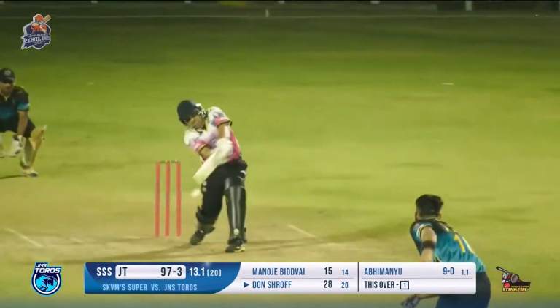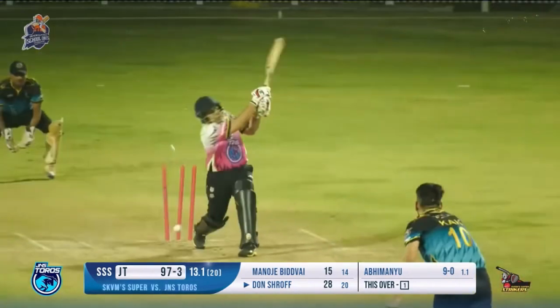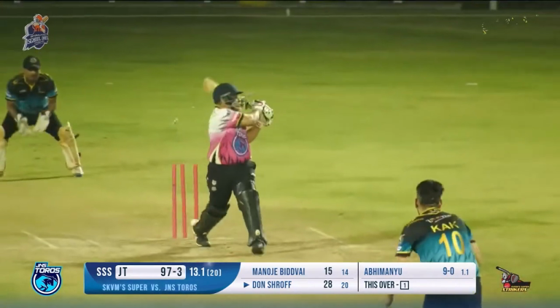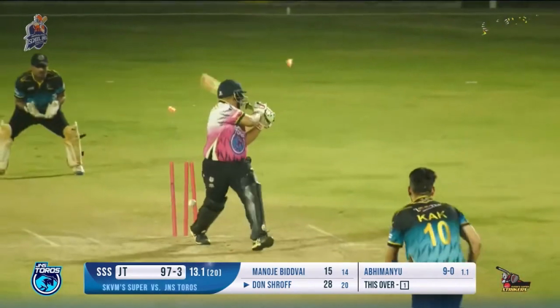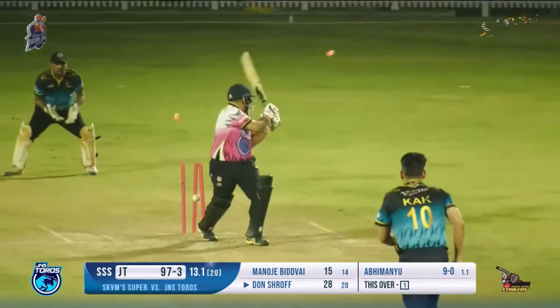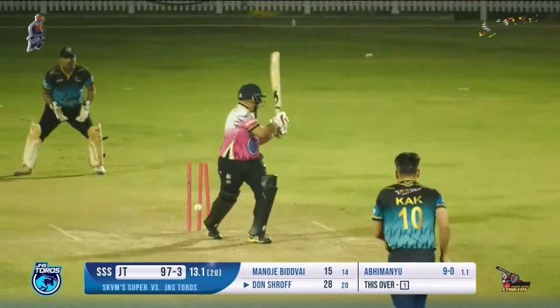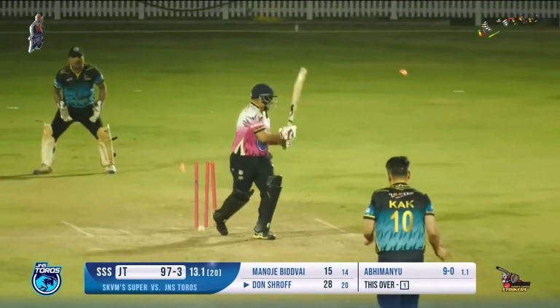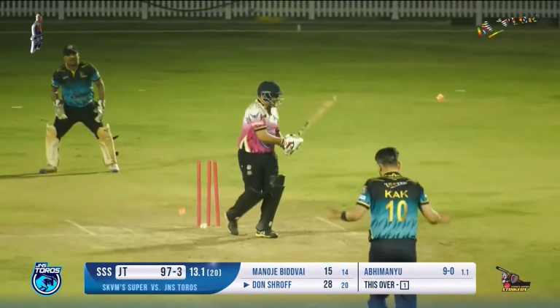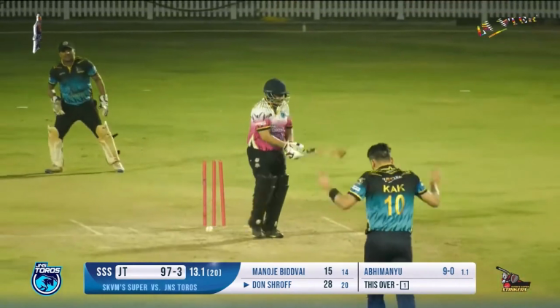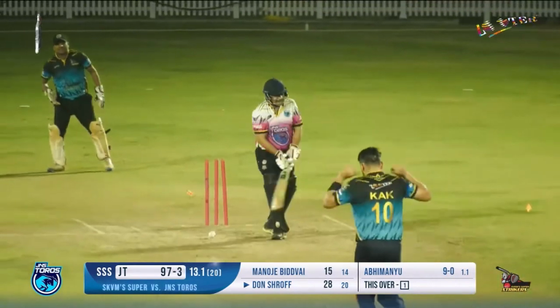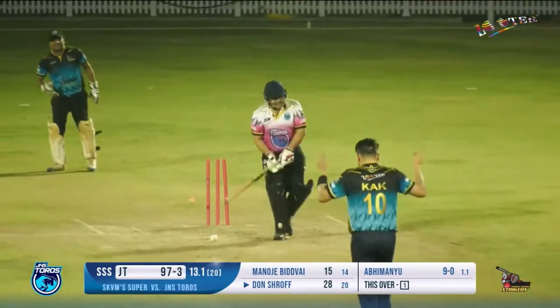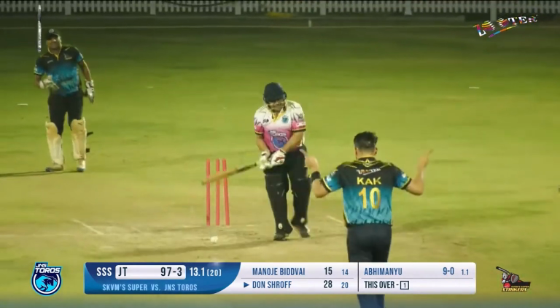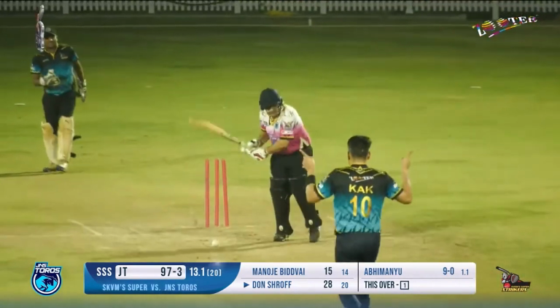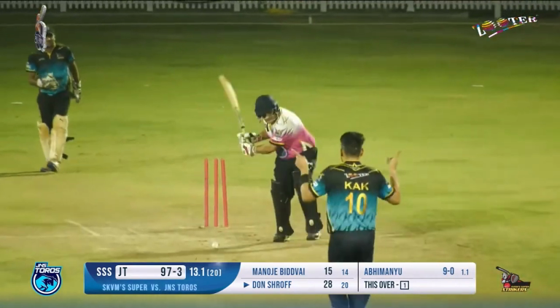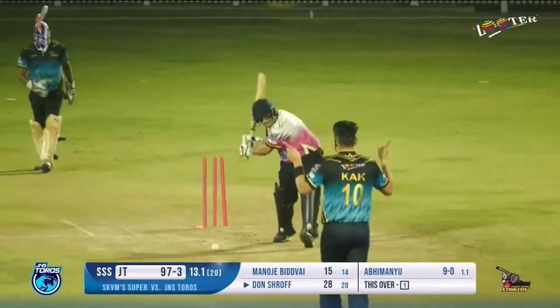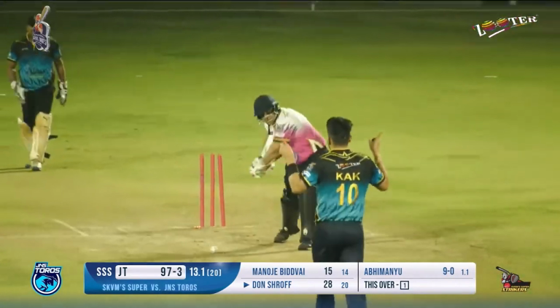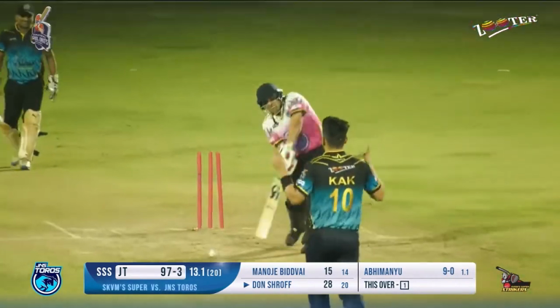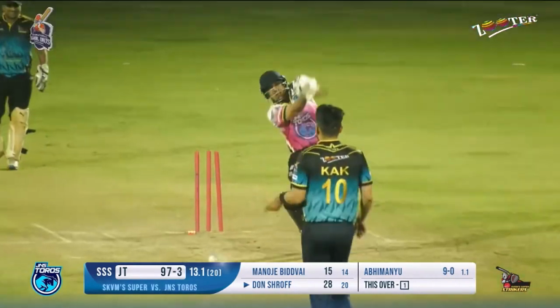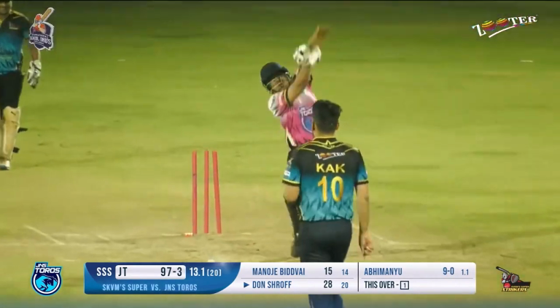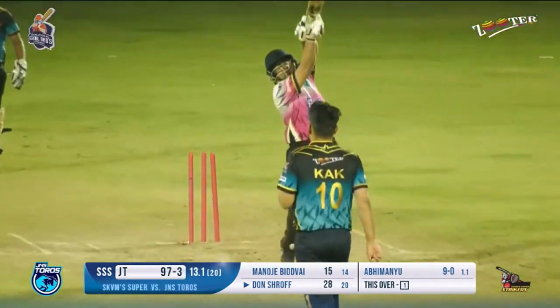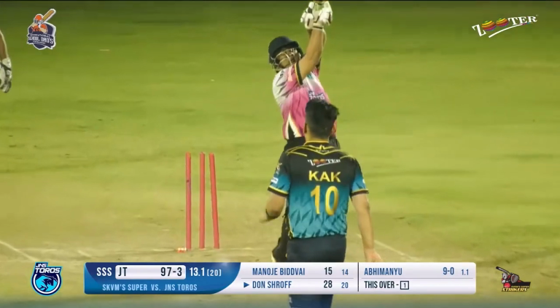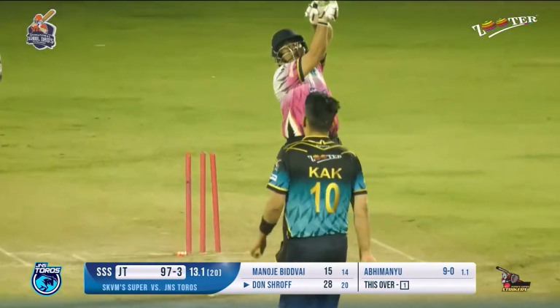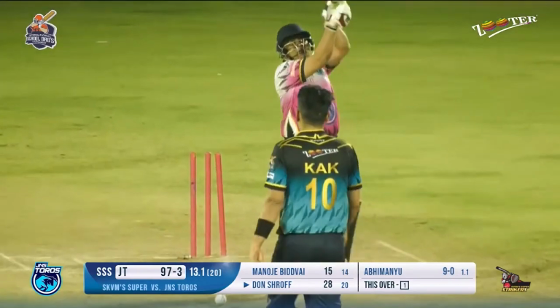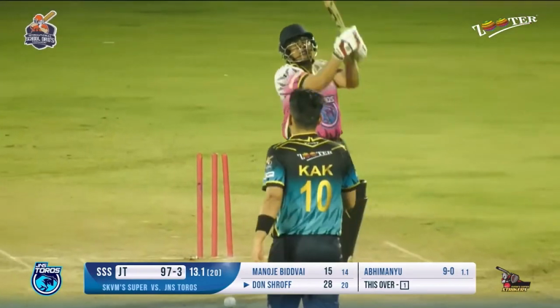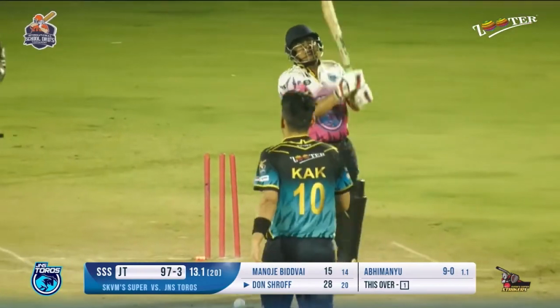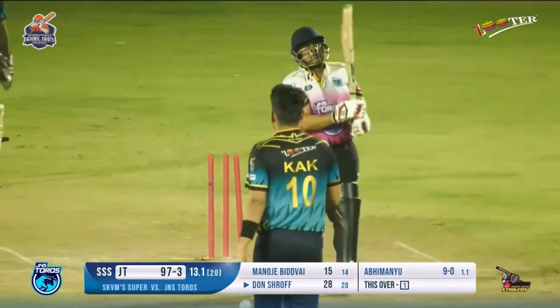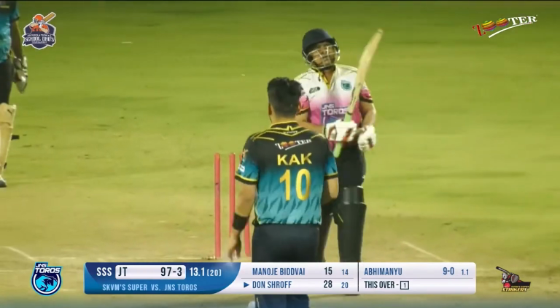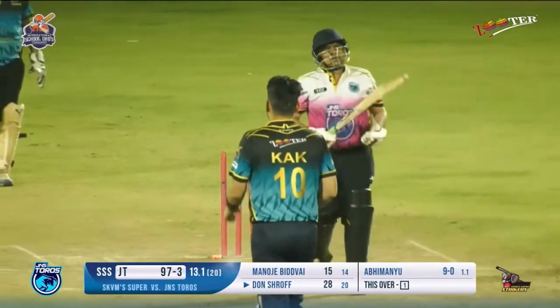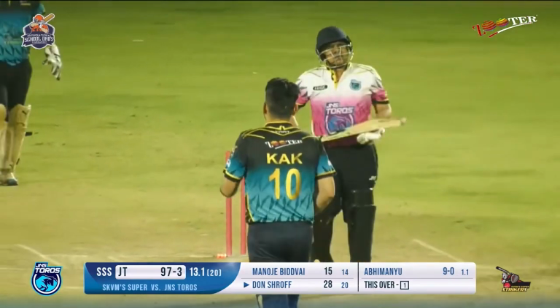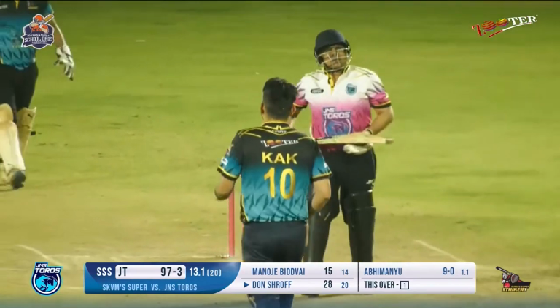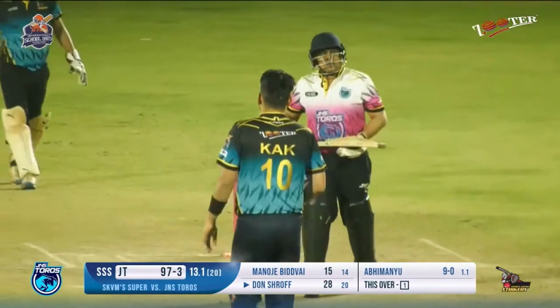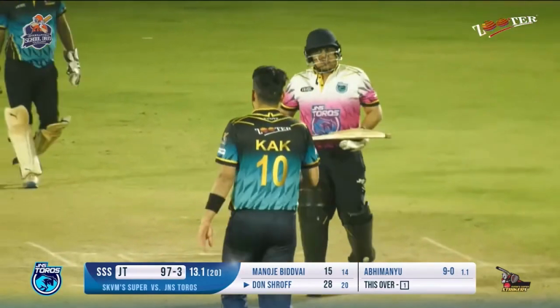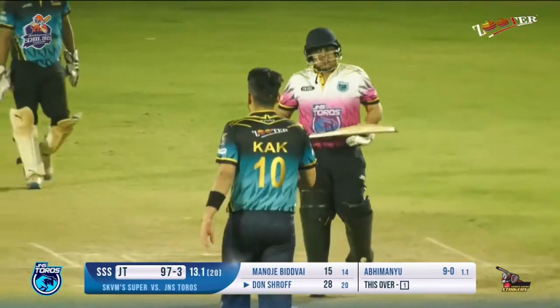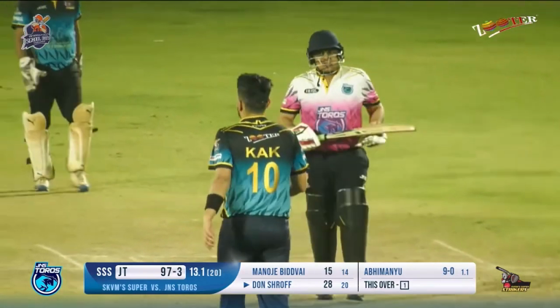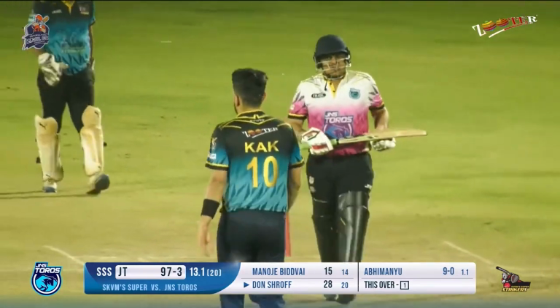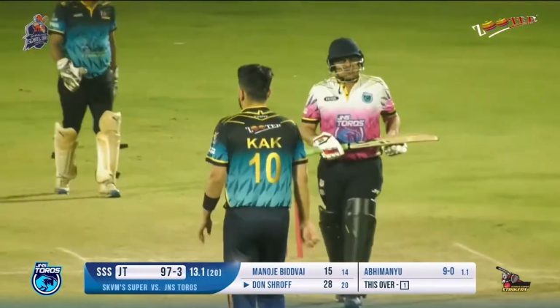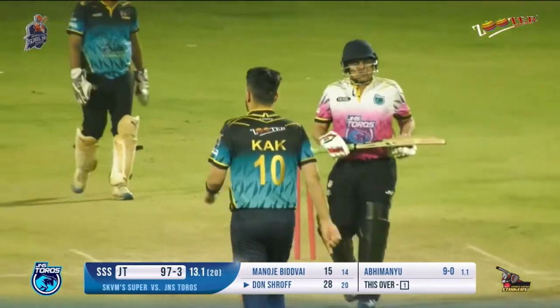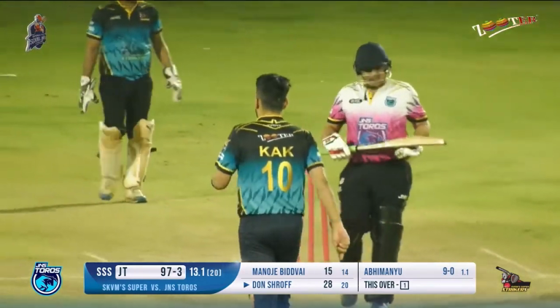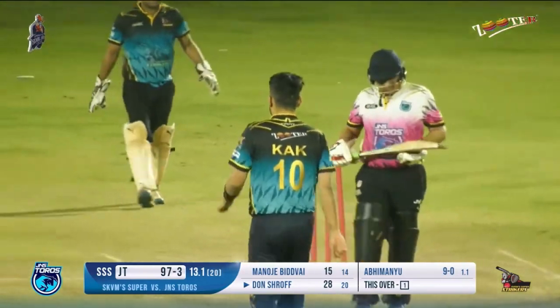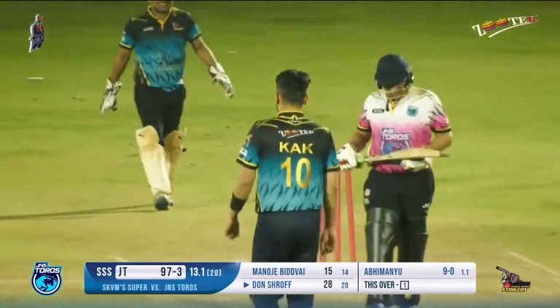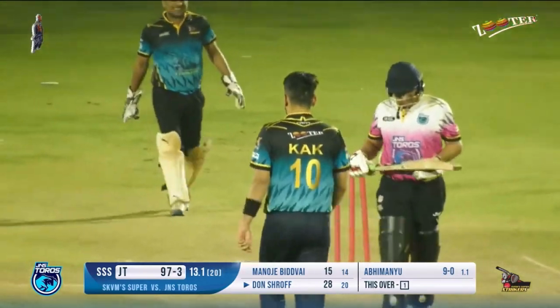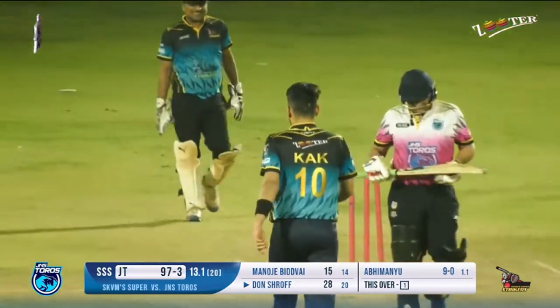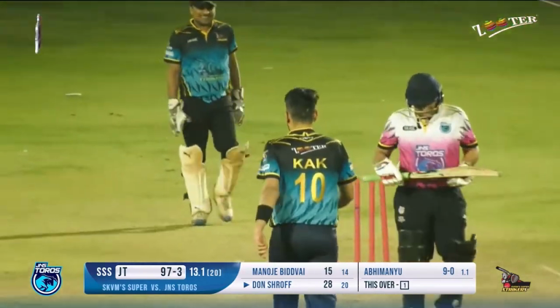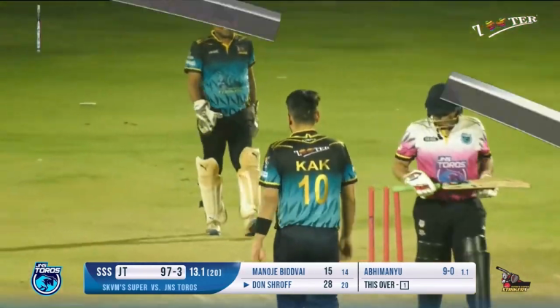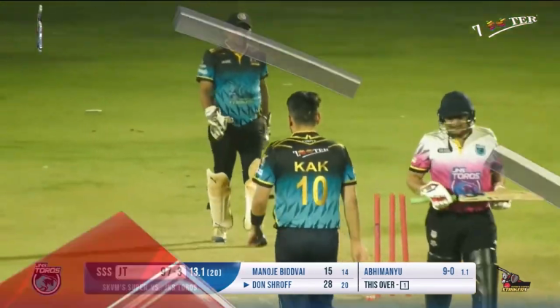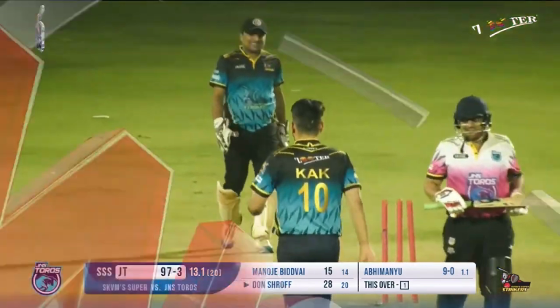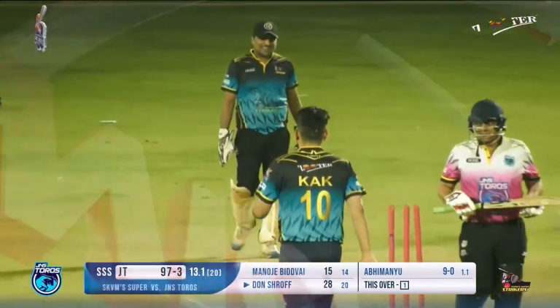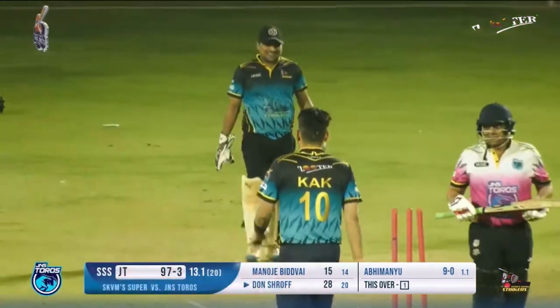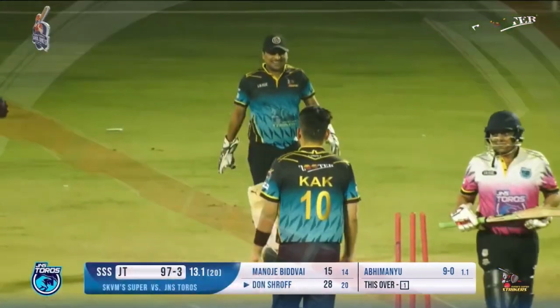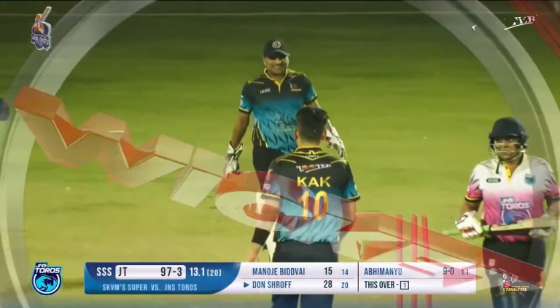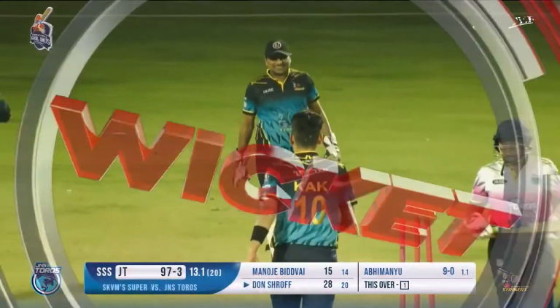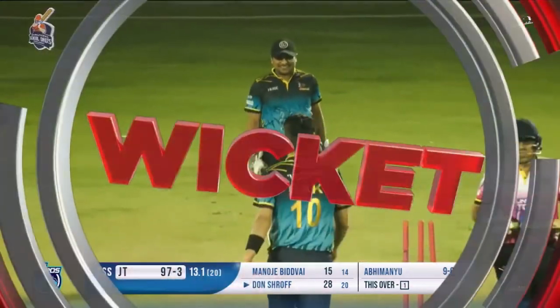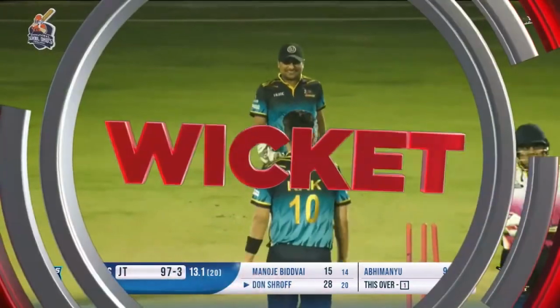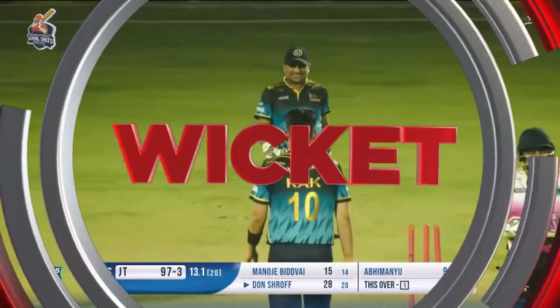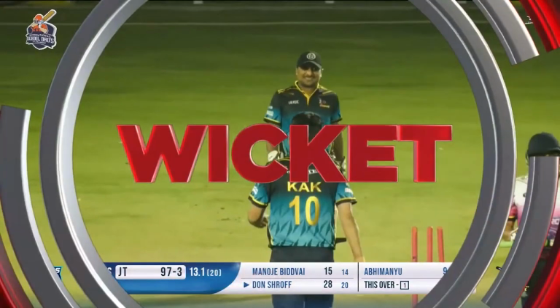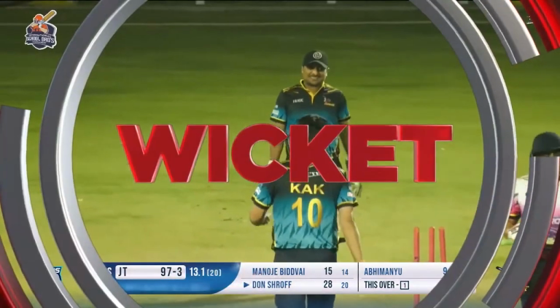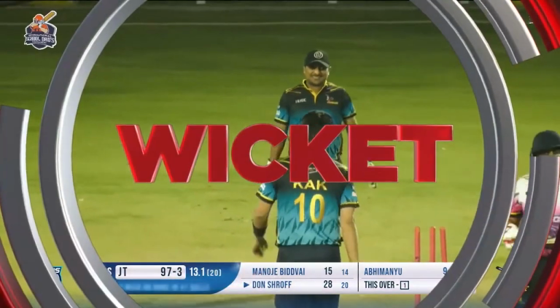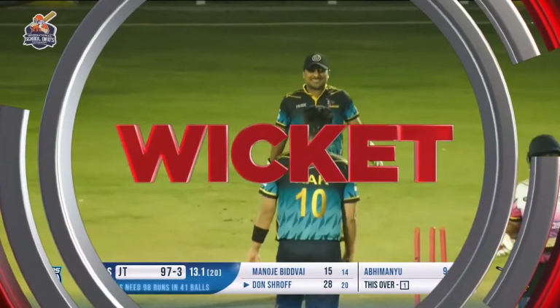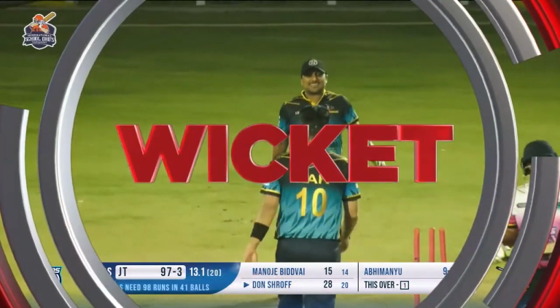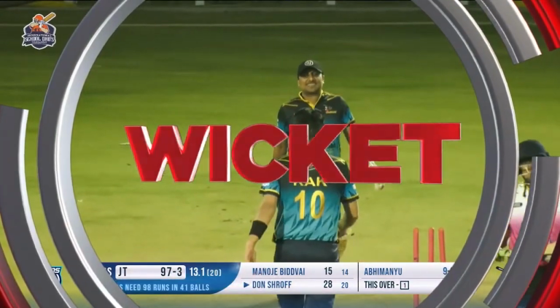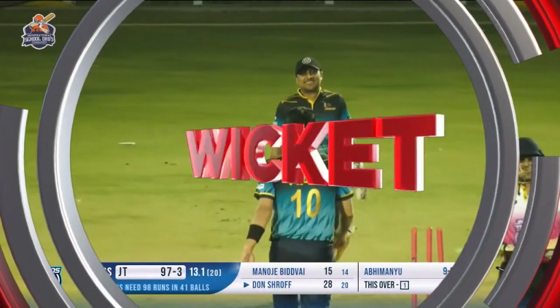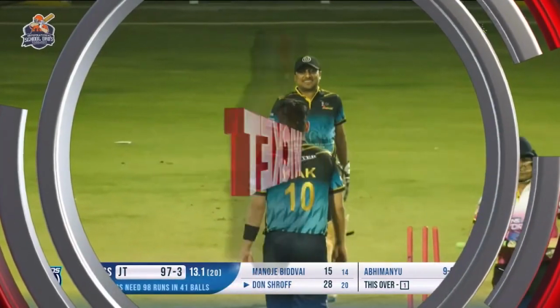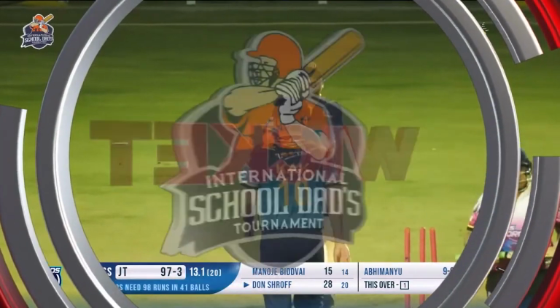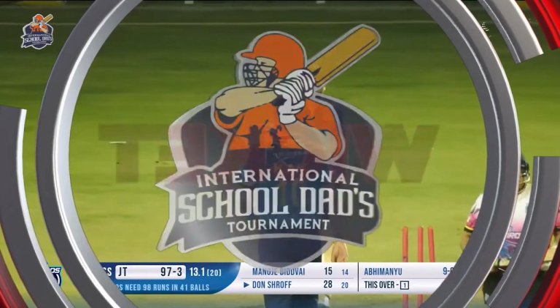A full toss delivery — he misses that completely and loses his wicket. Not the right time to lose the wicket.